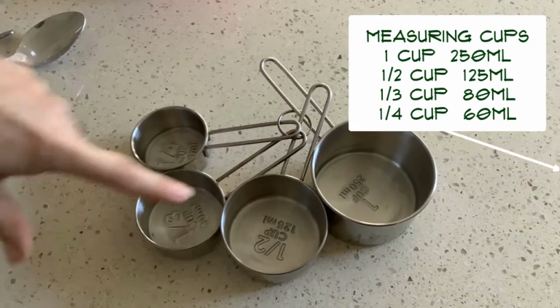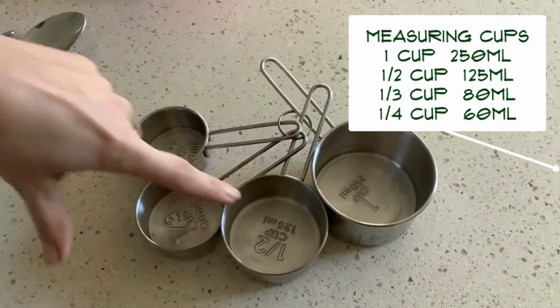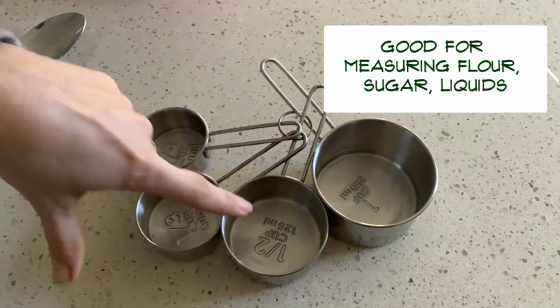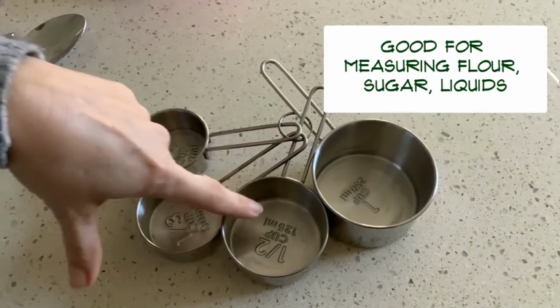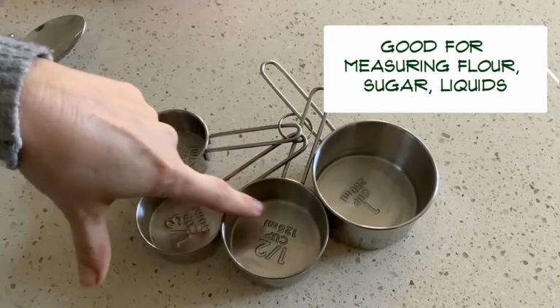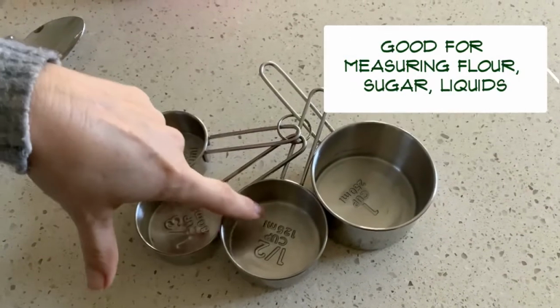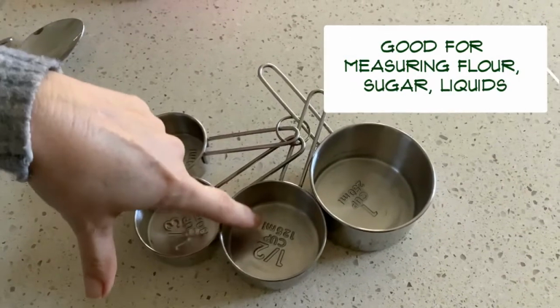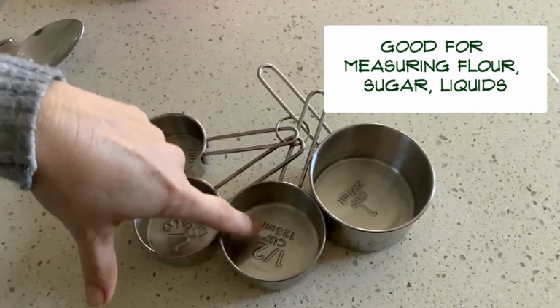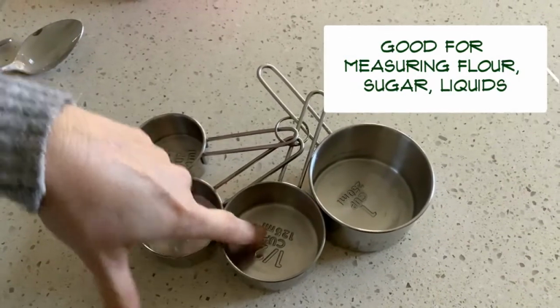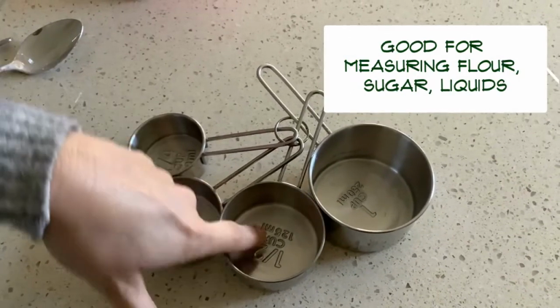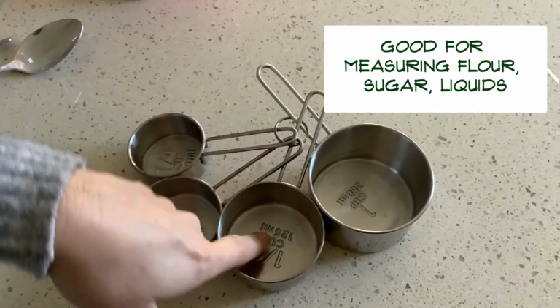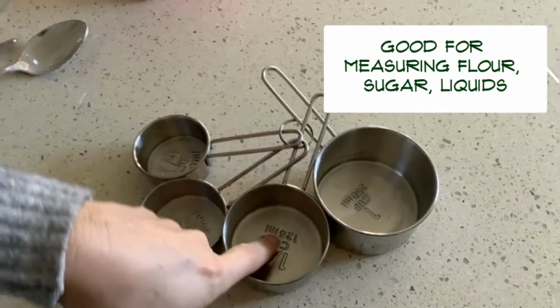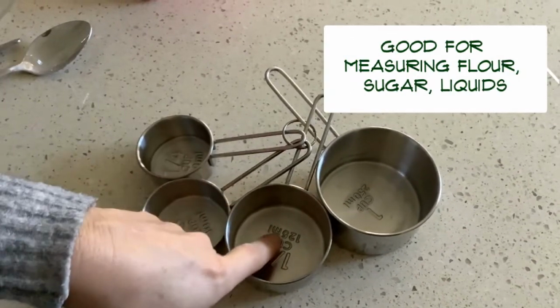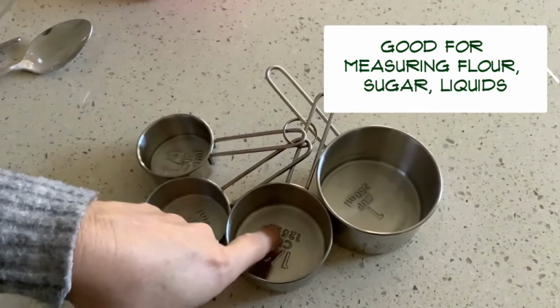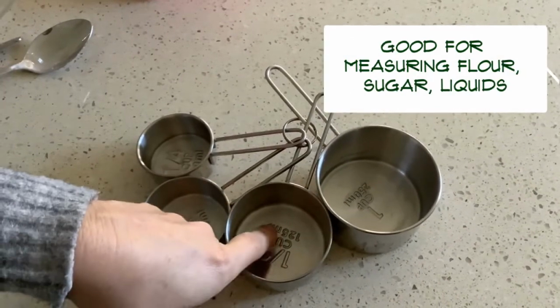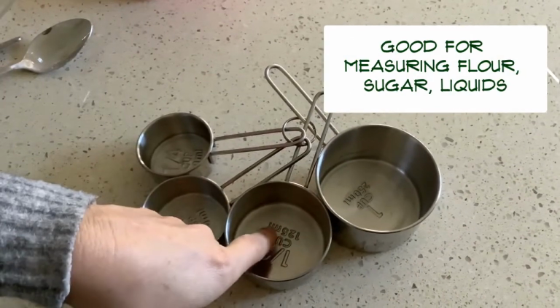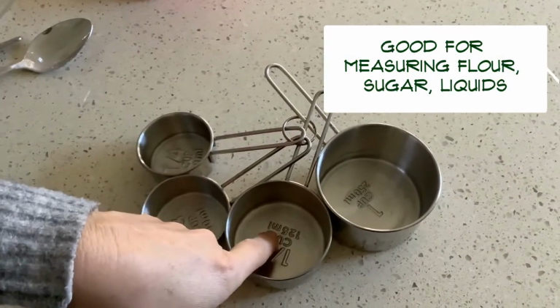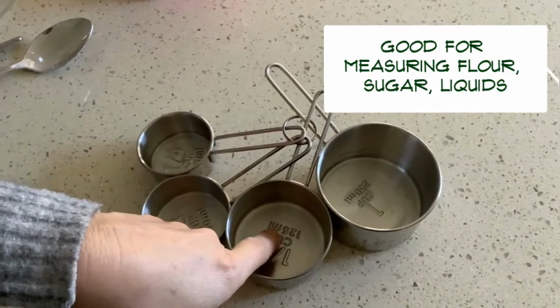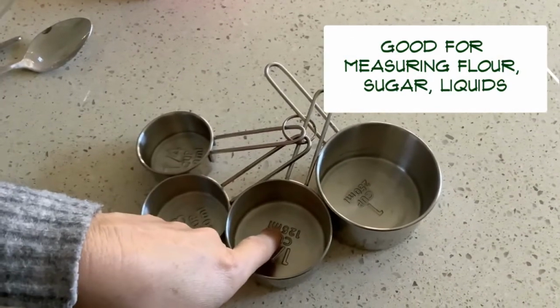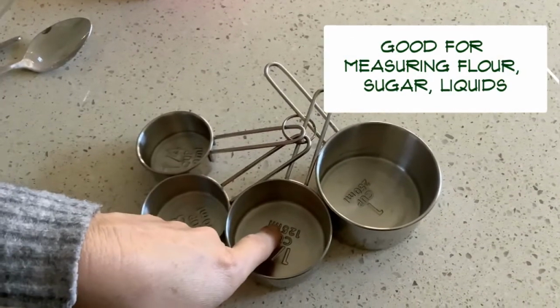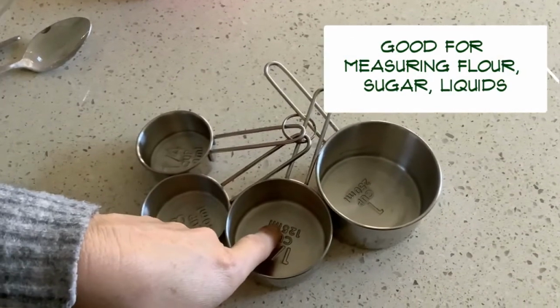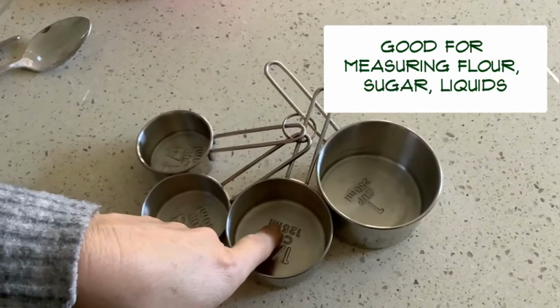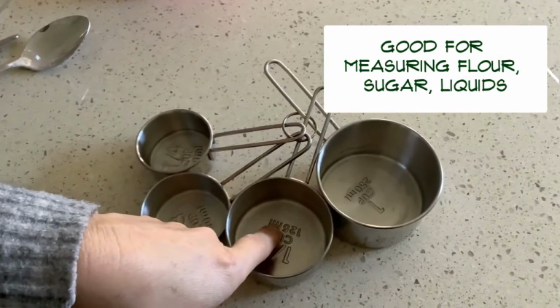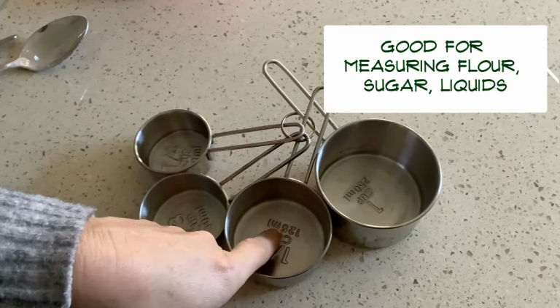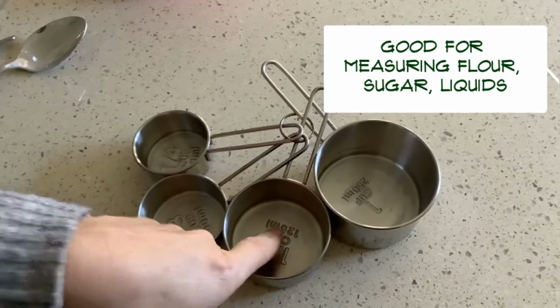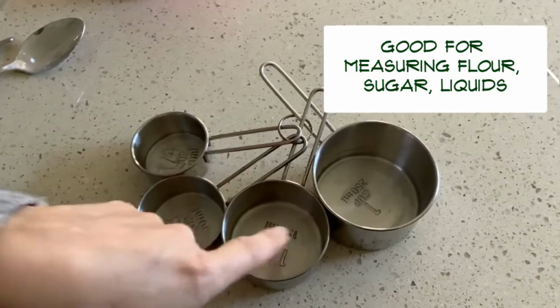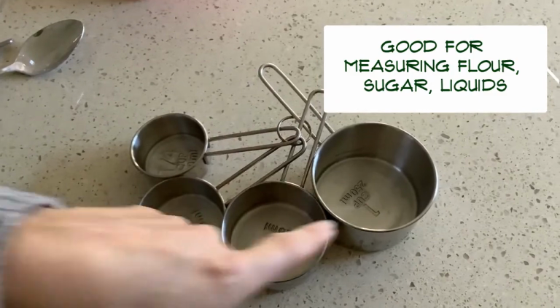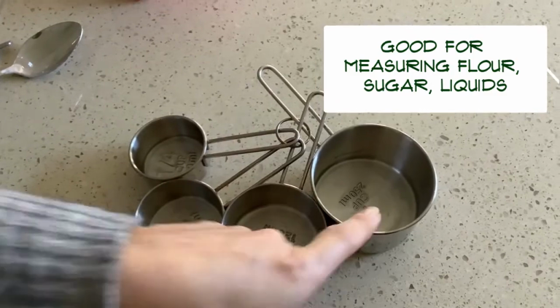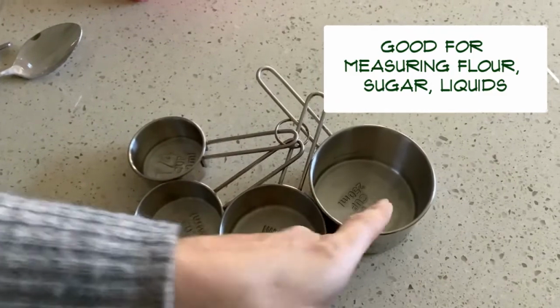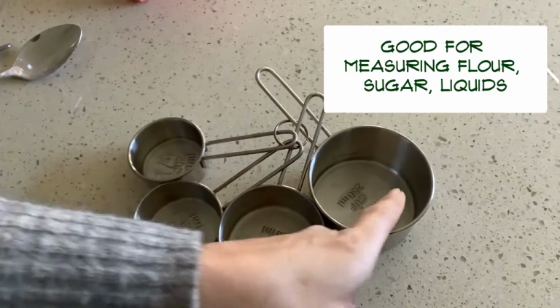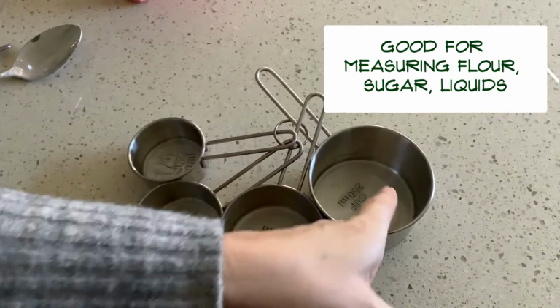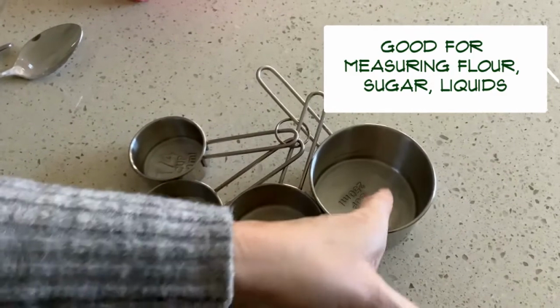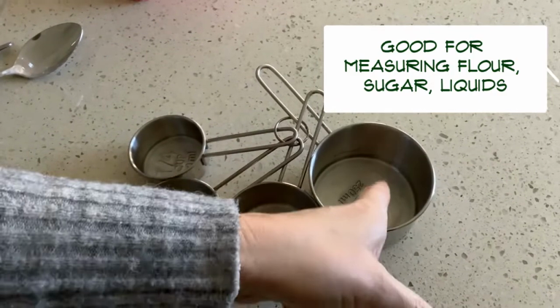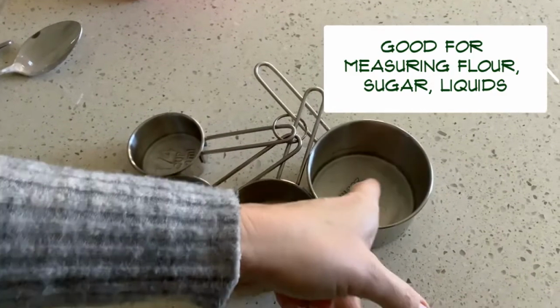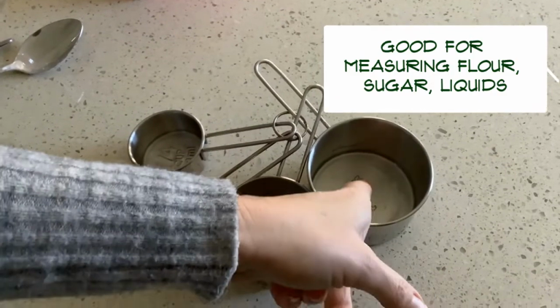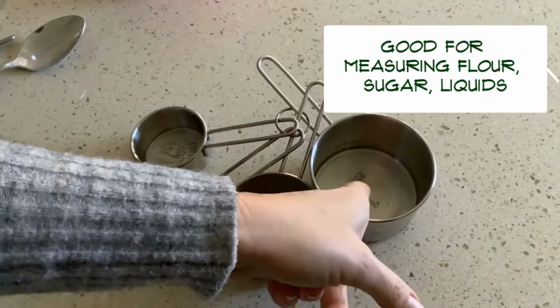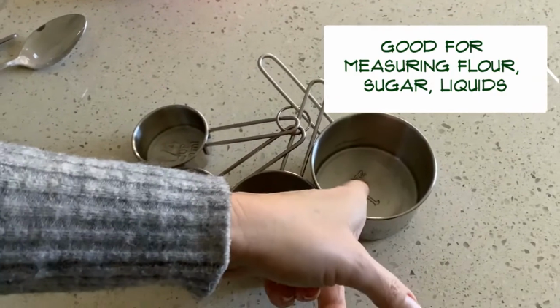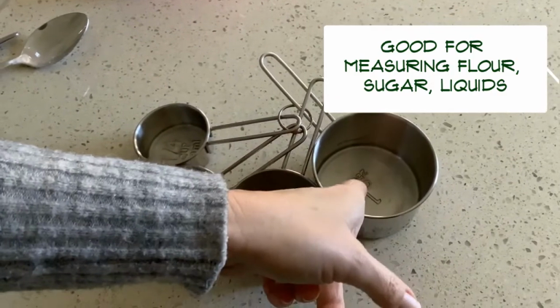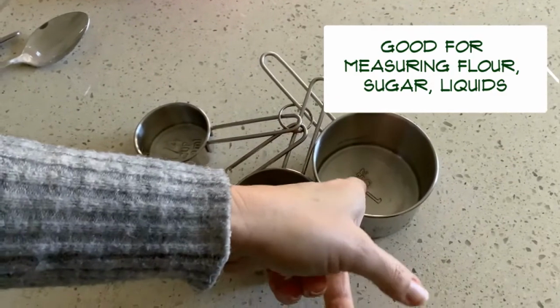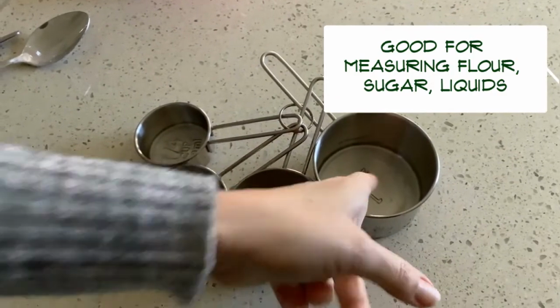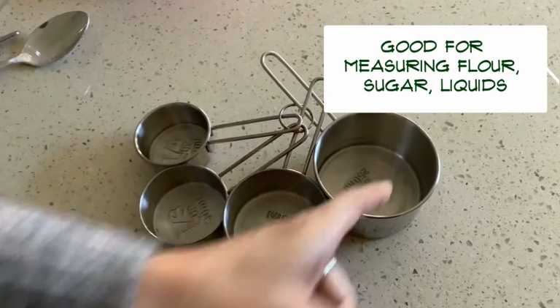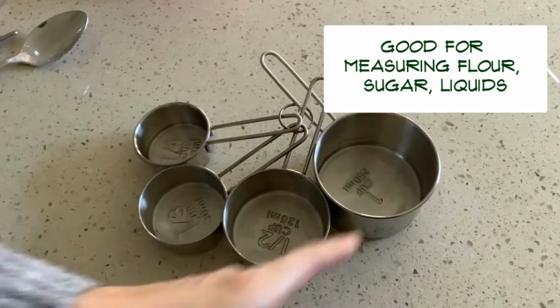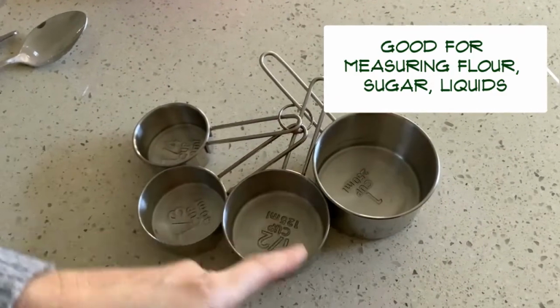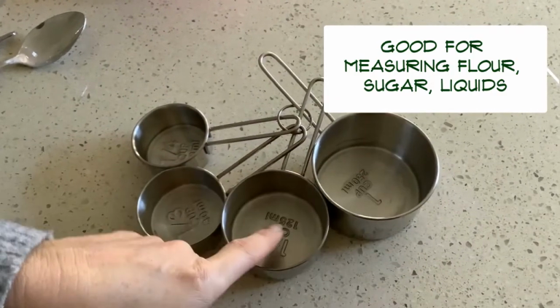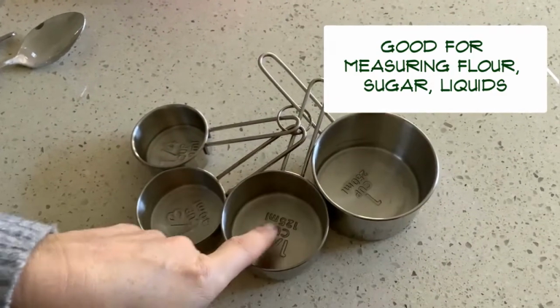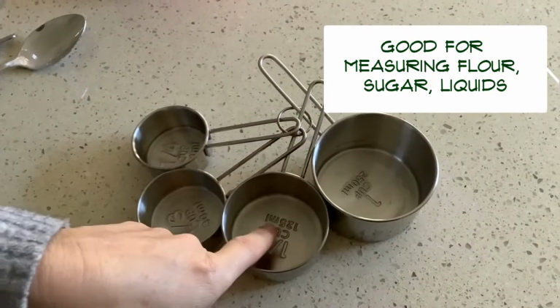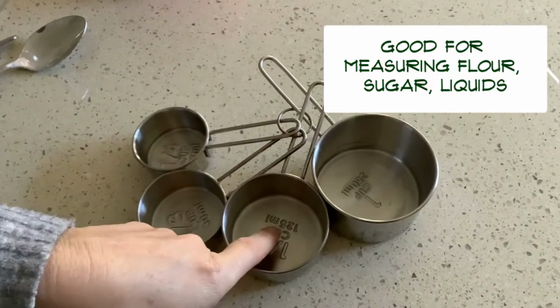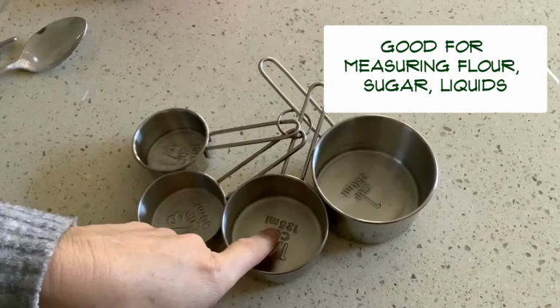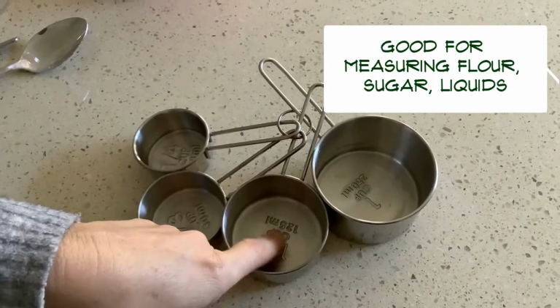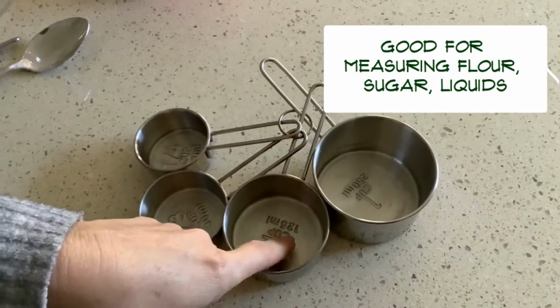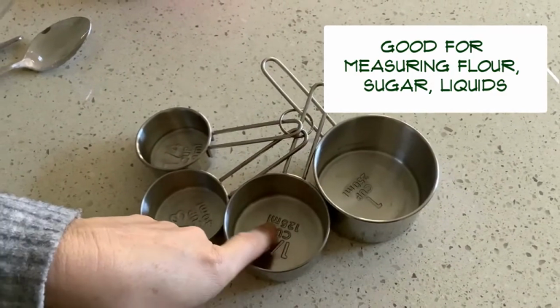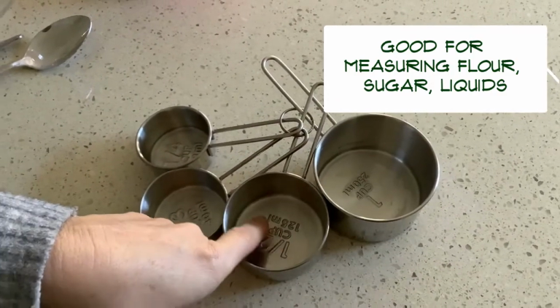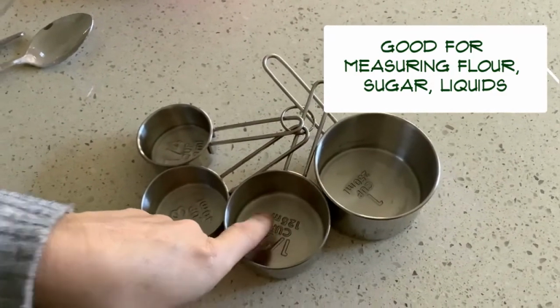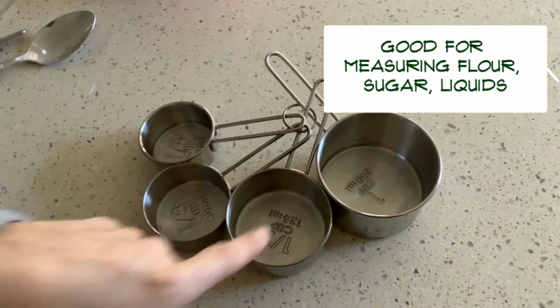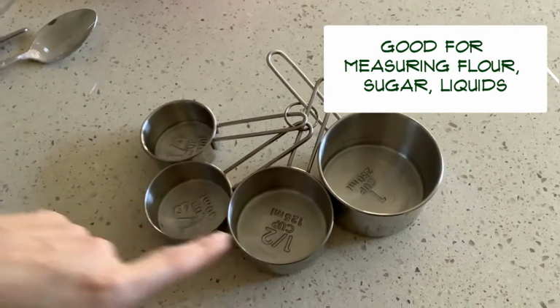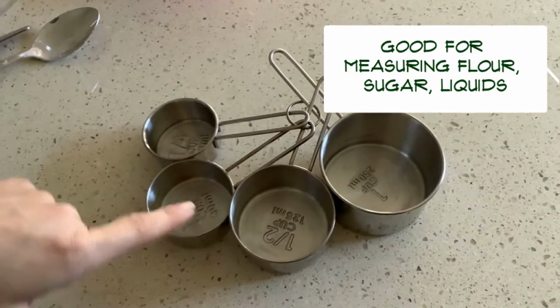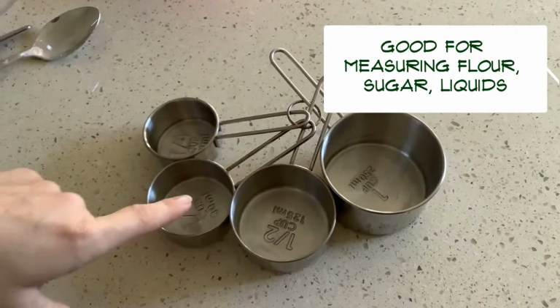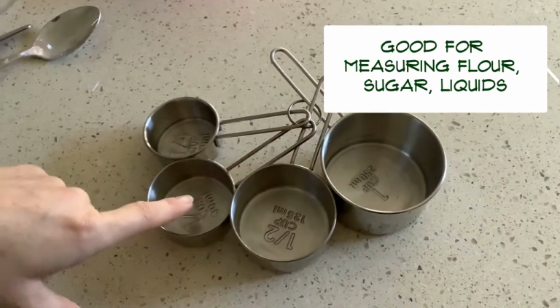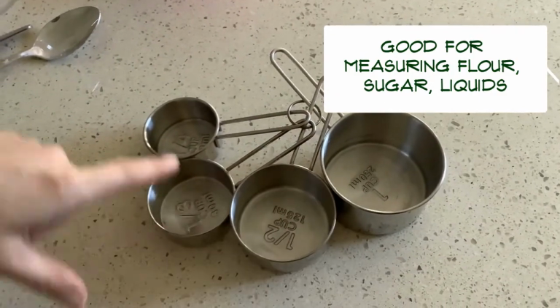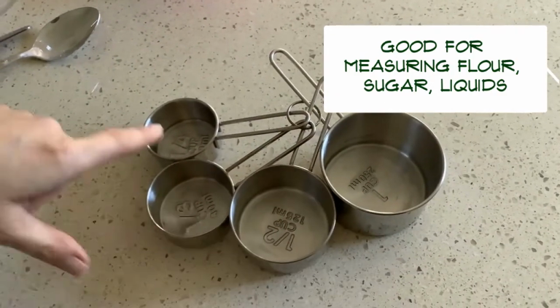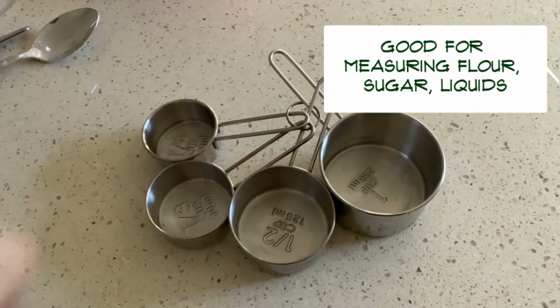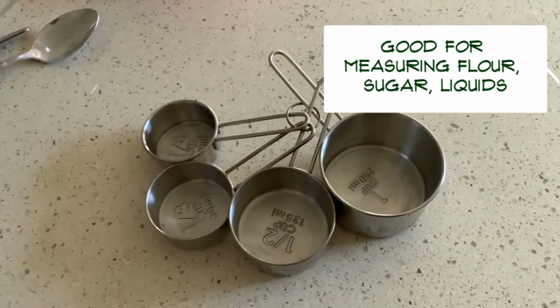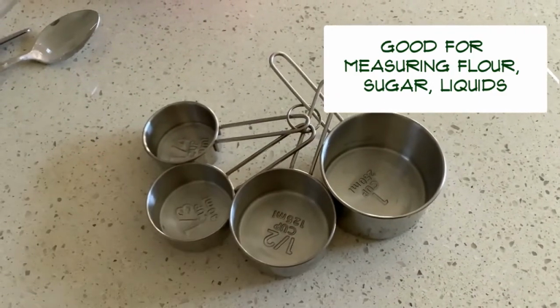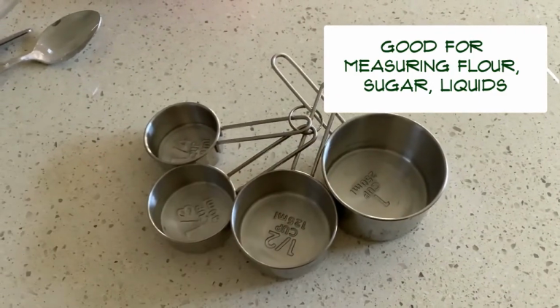They've also got the liquid amount as well. So you've got 250 millilitres, 125, and so on.